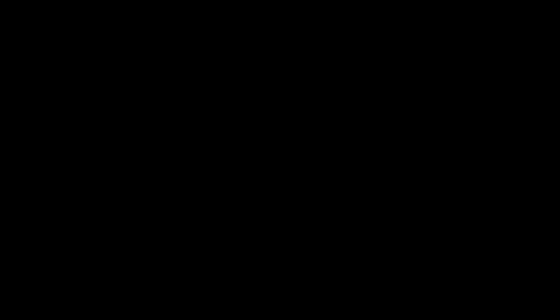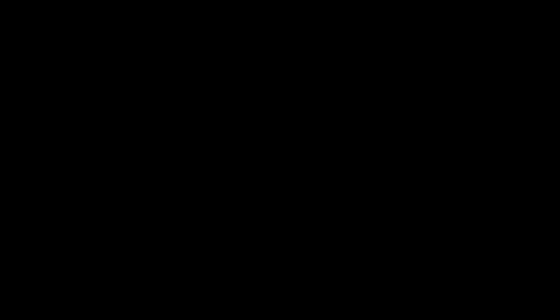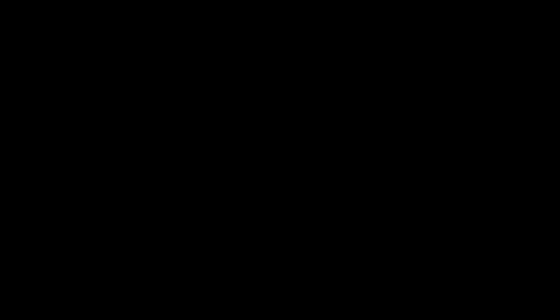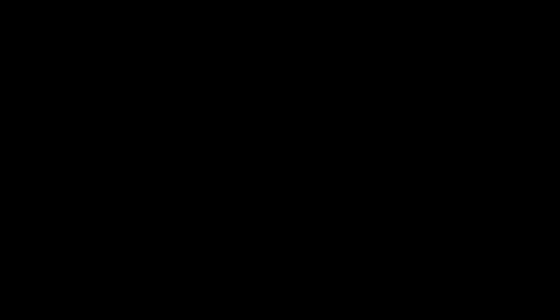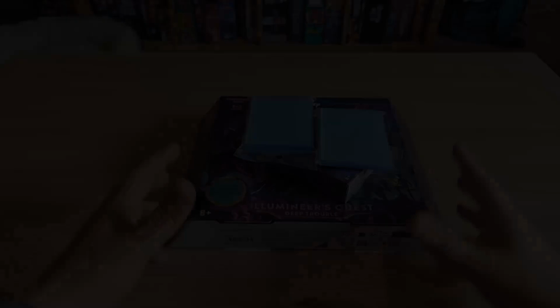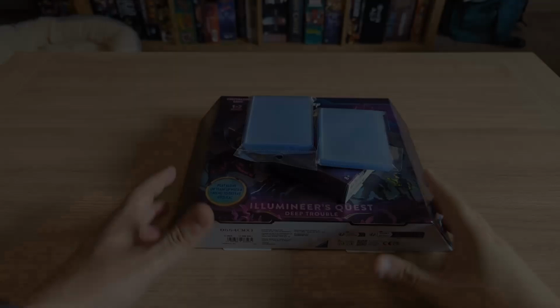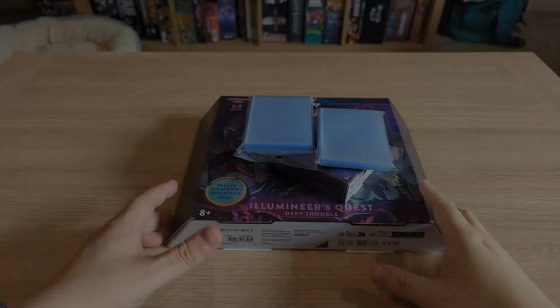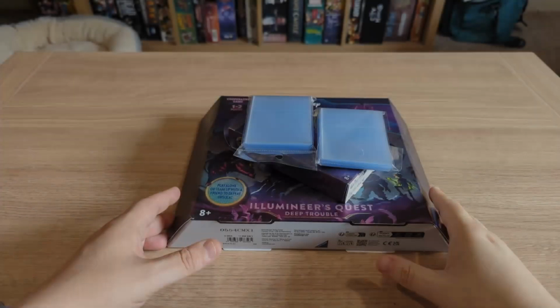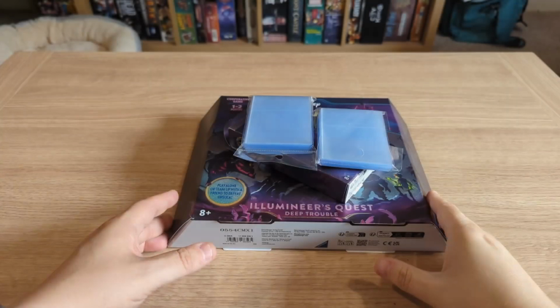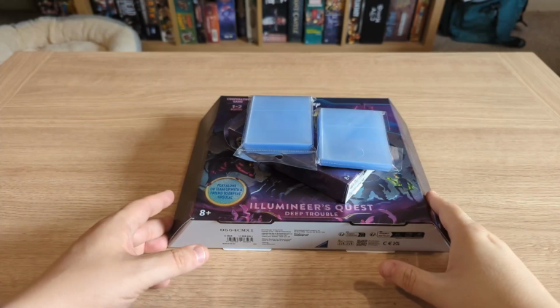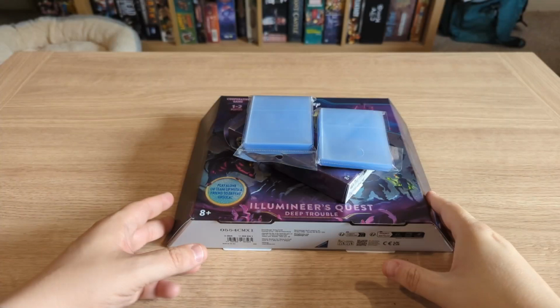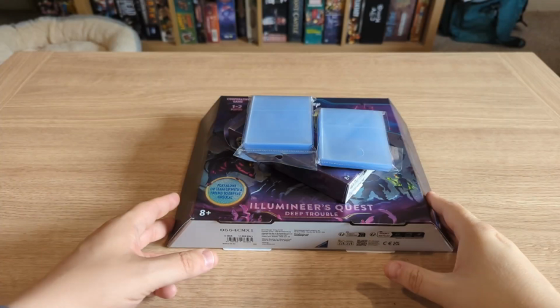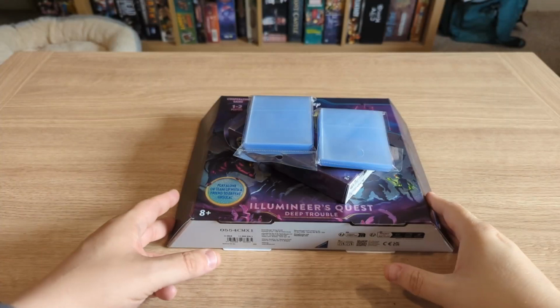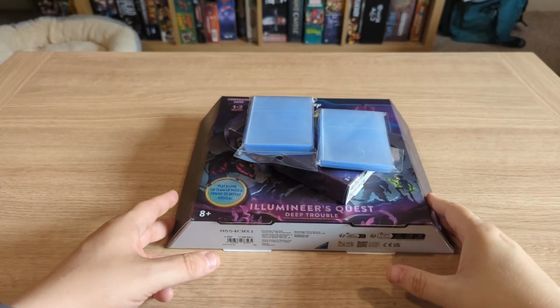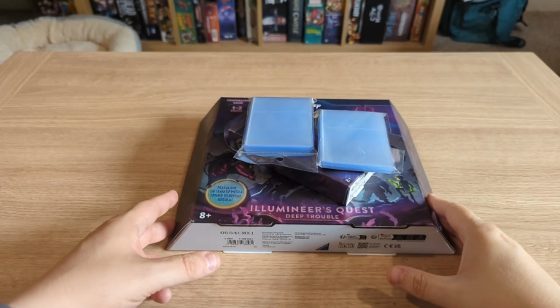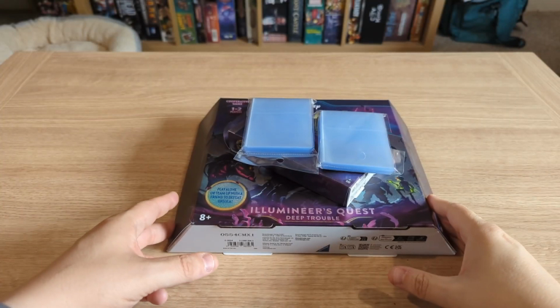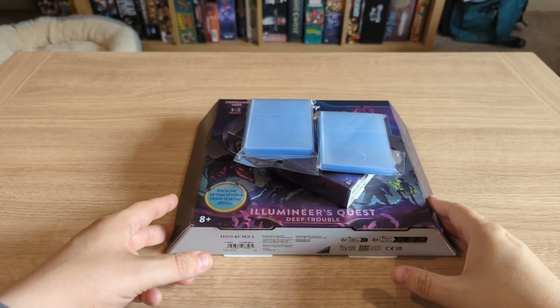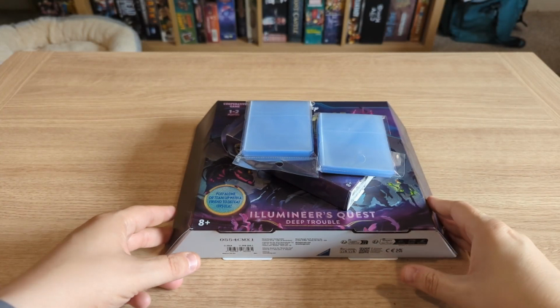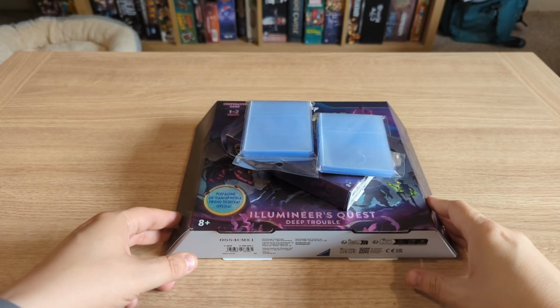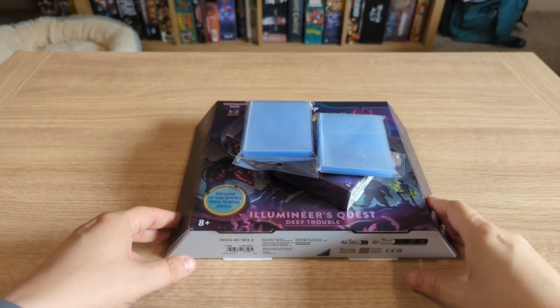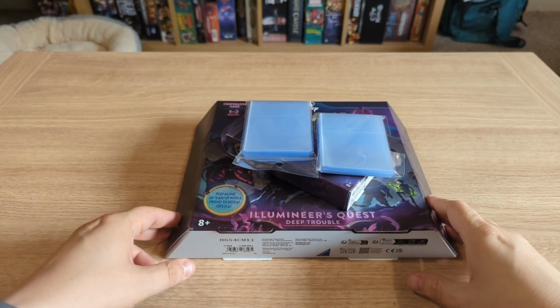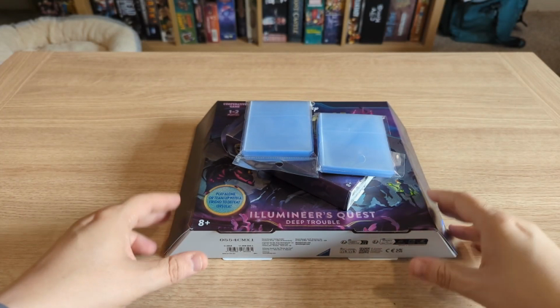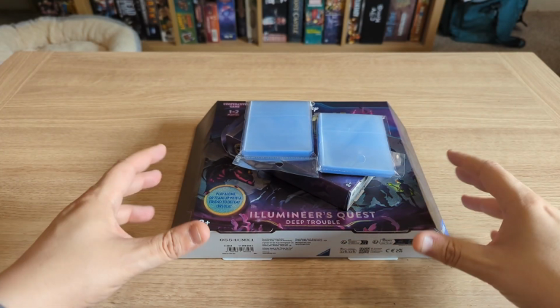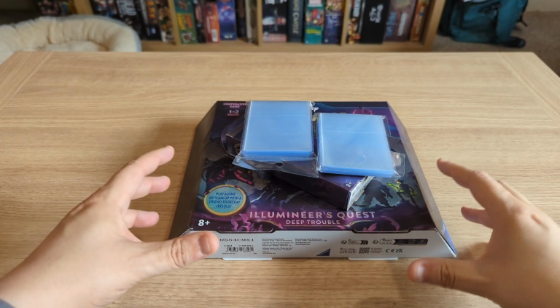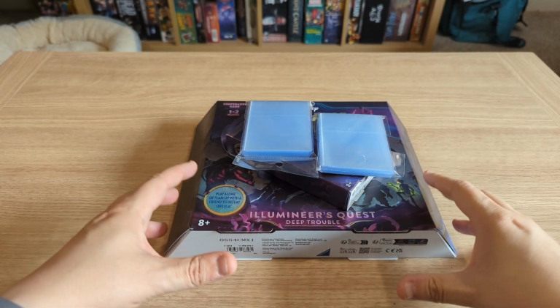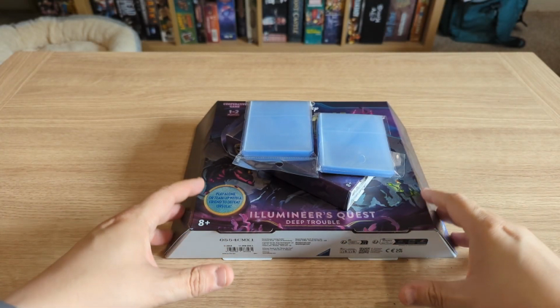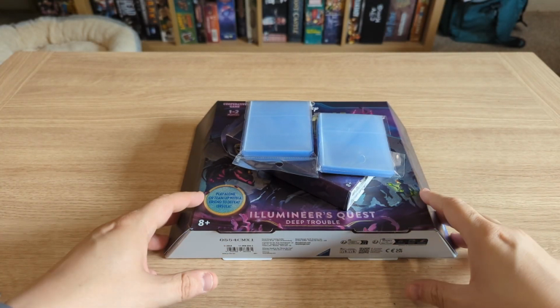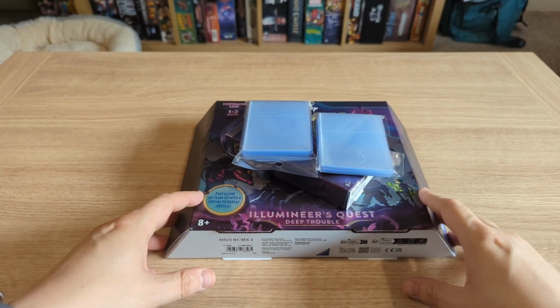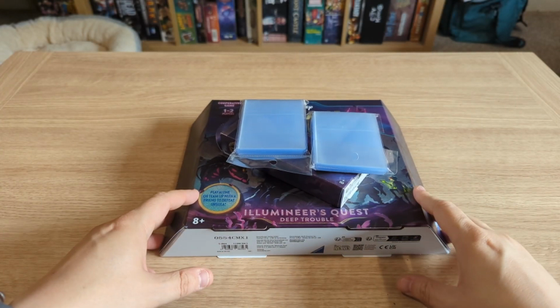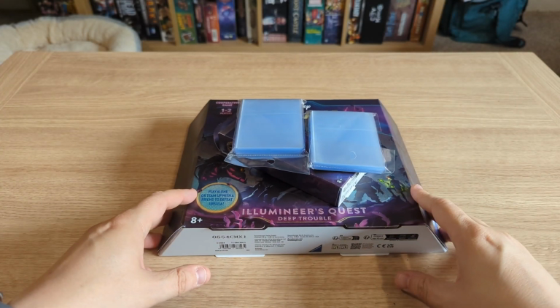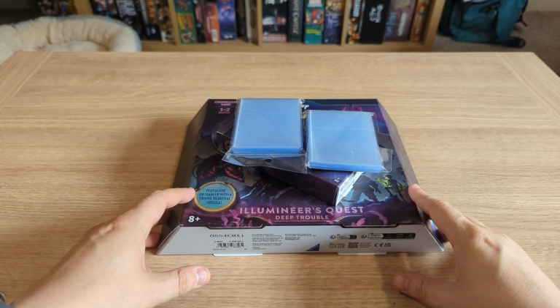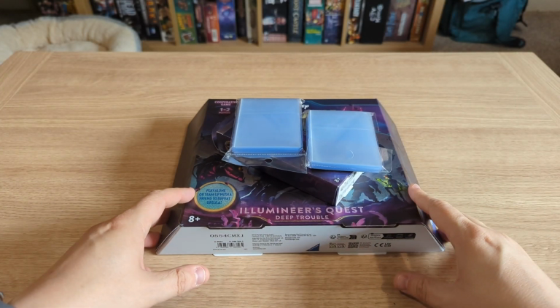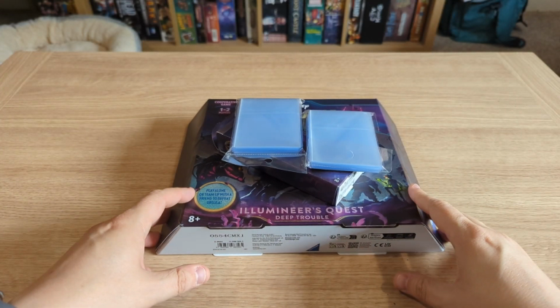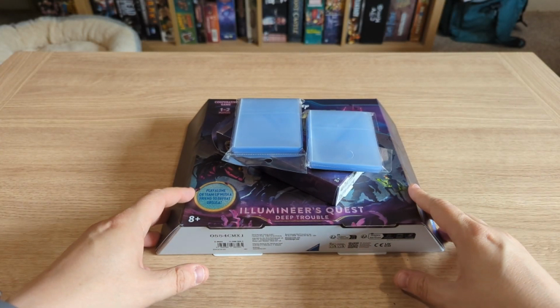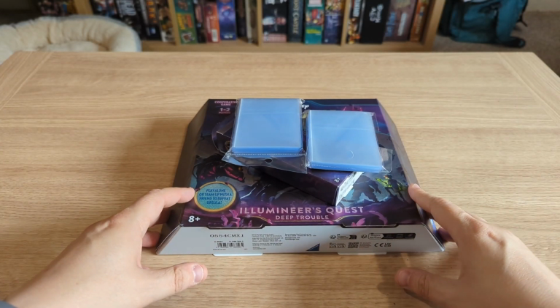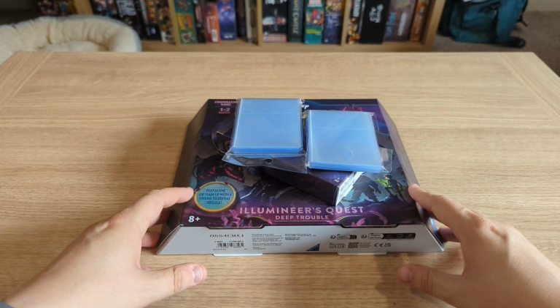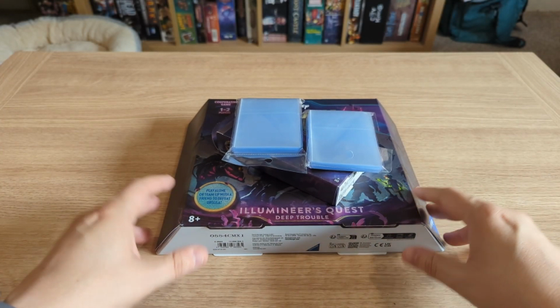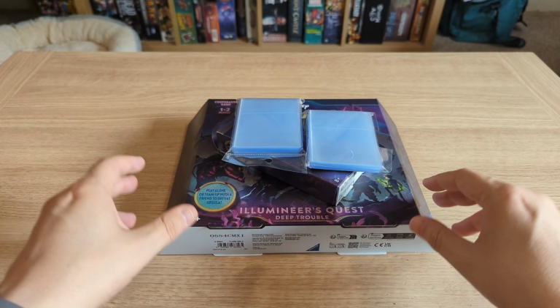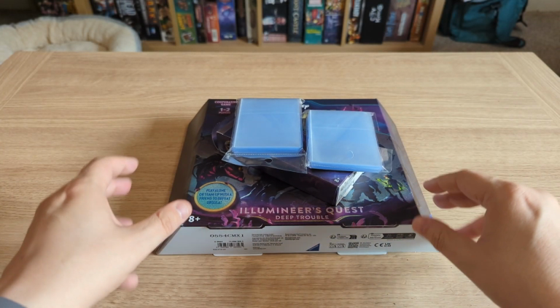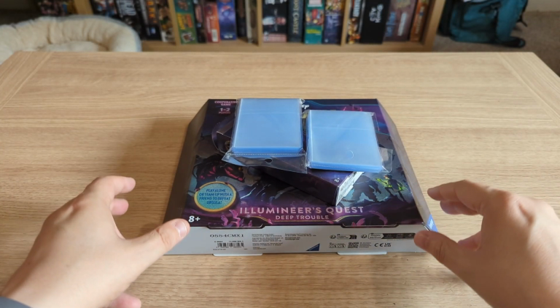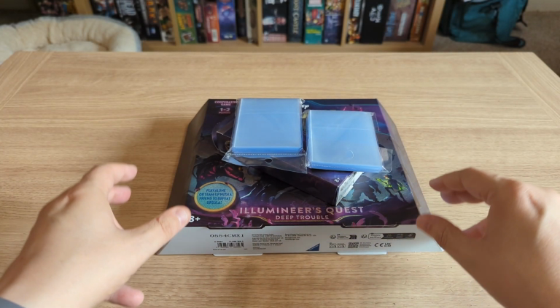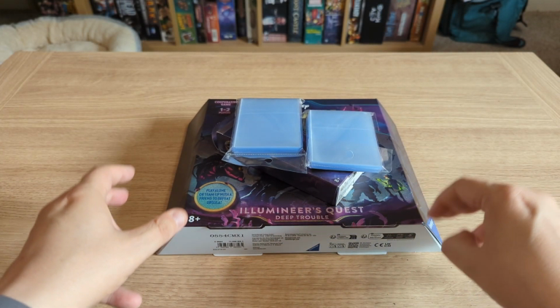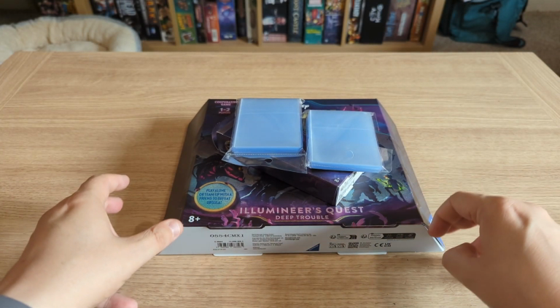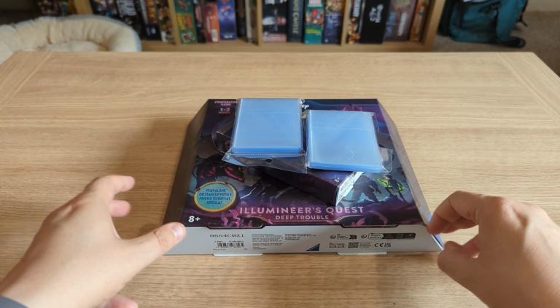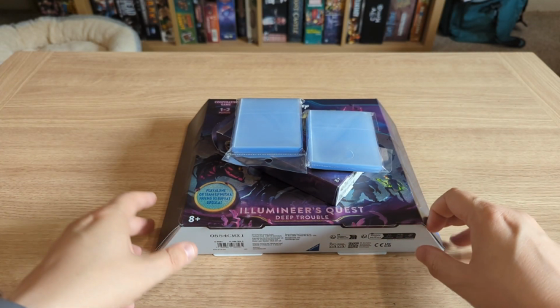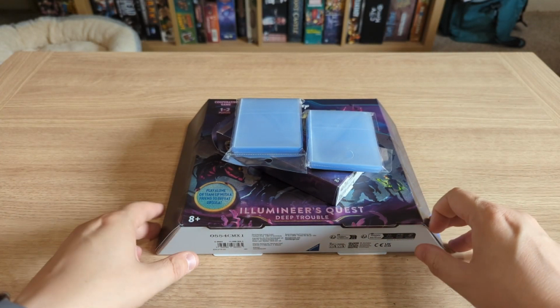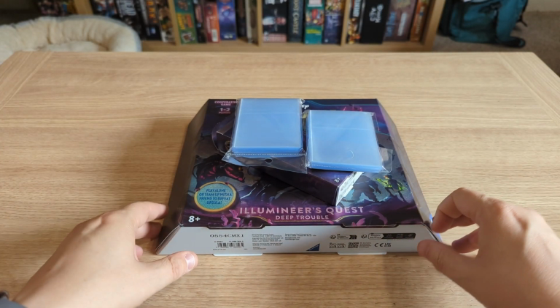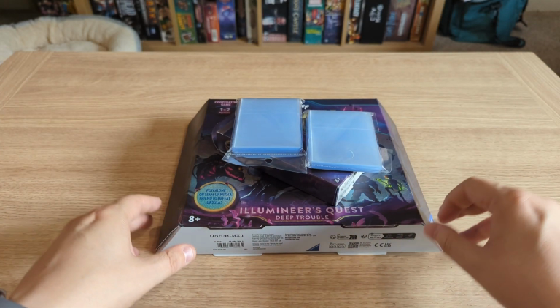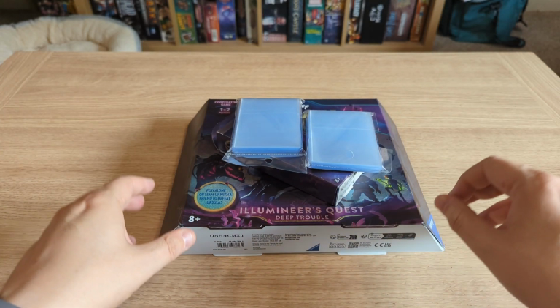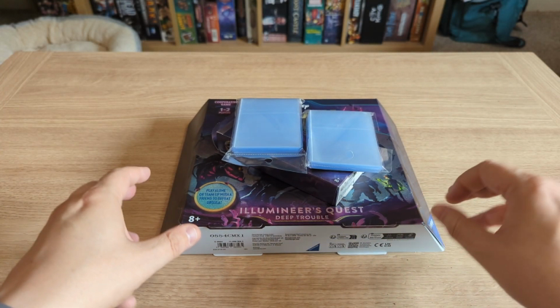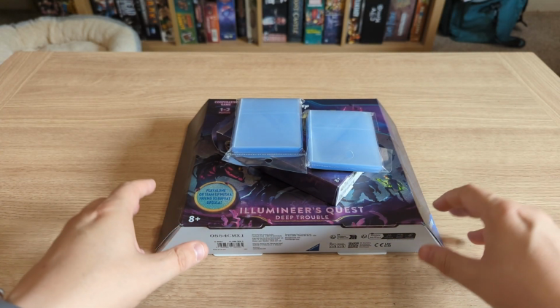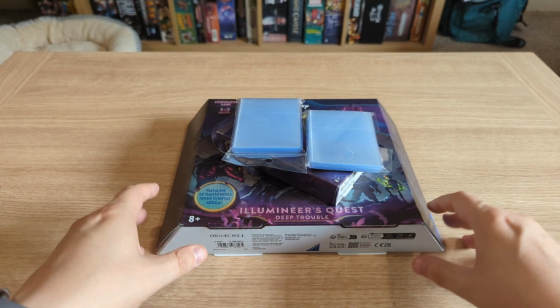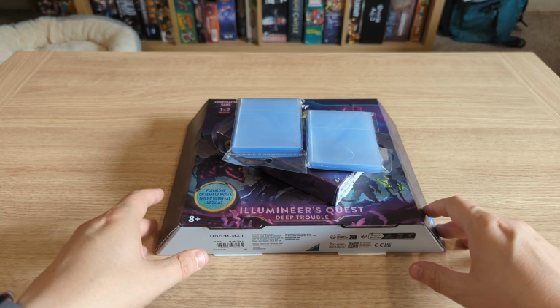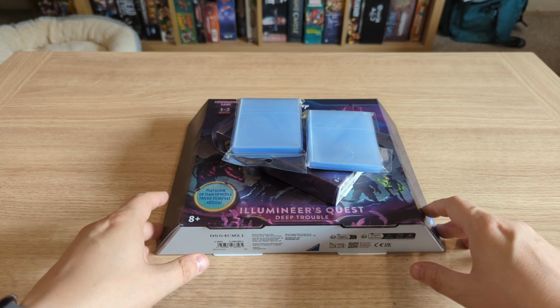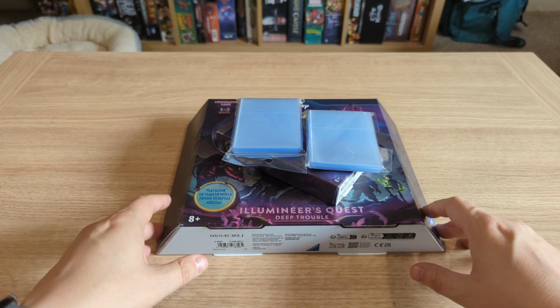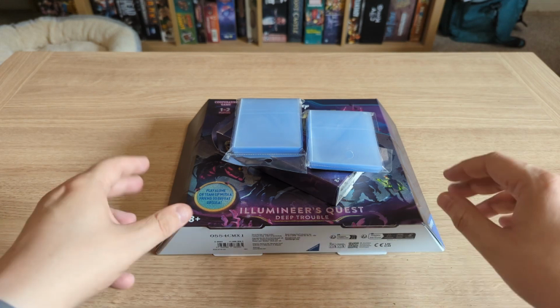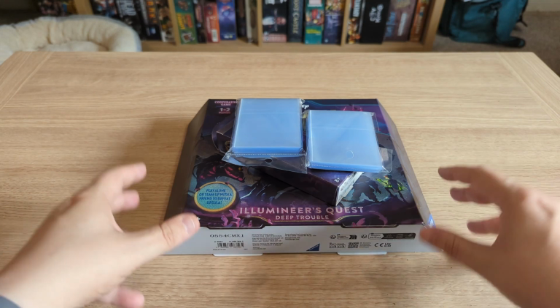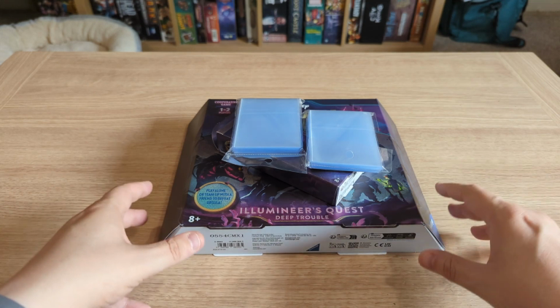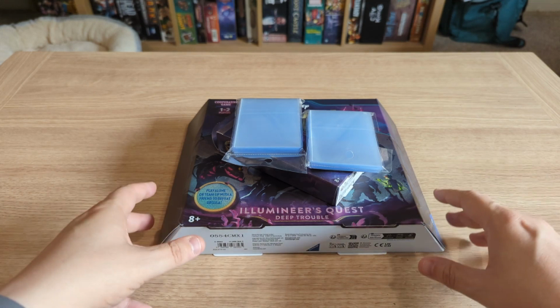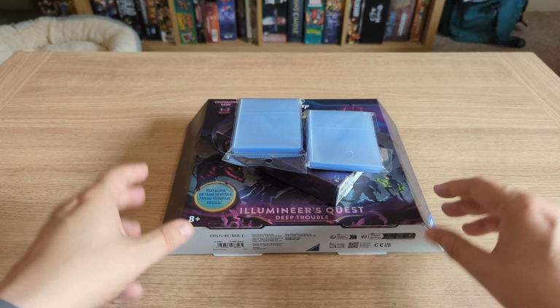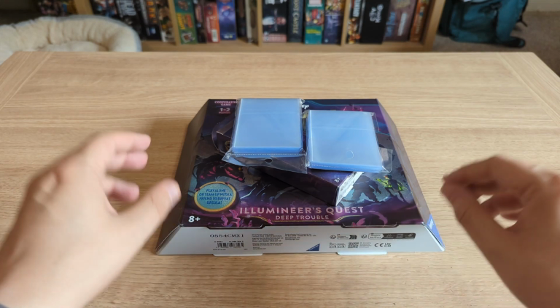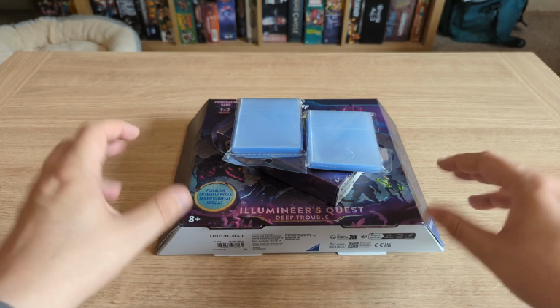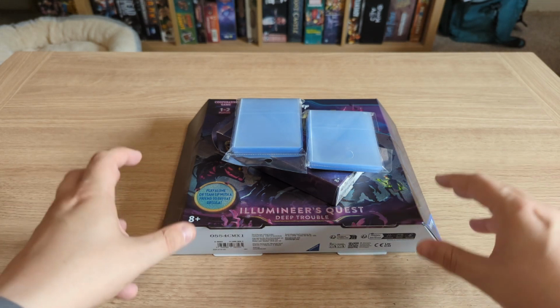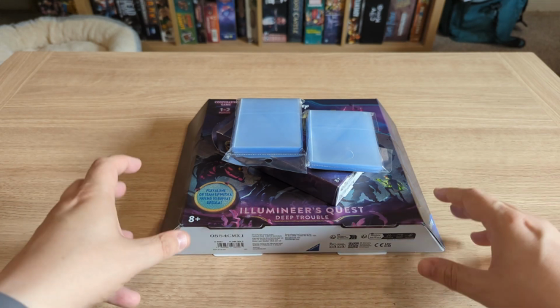Hello and welcome to the Renaissance Men. My name is Stuart Garrard and we are here today to unbox Disney Lorcana.